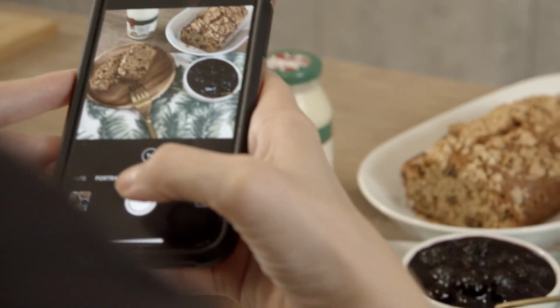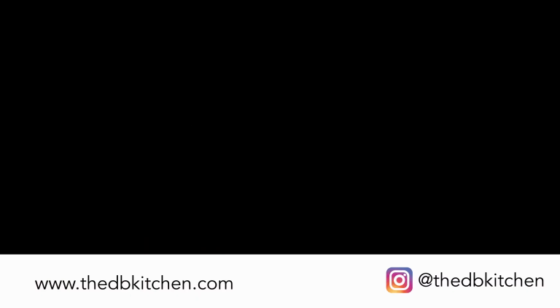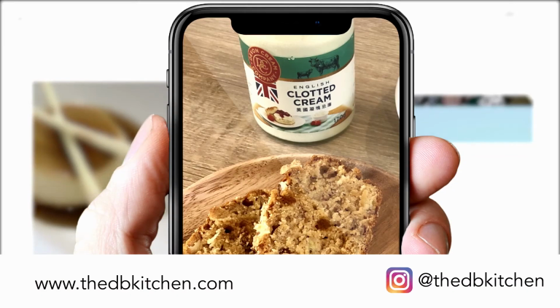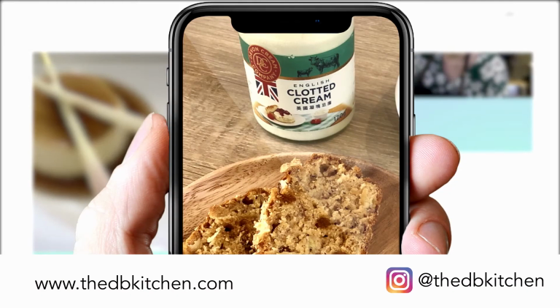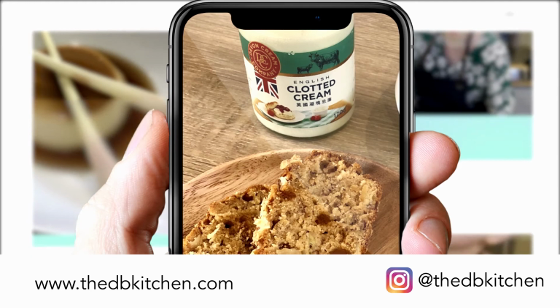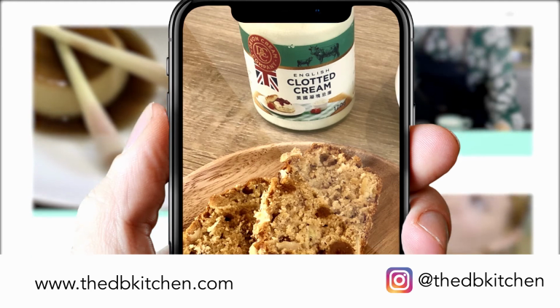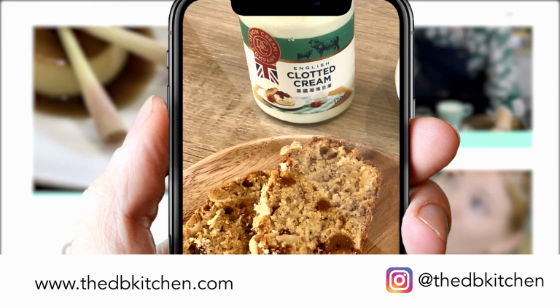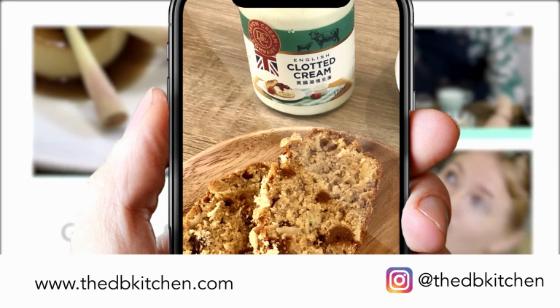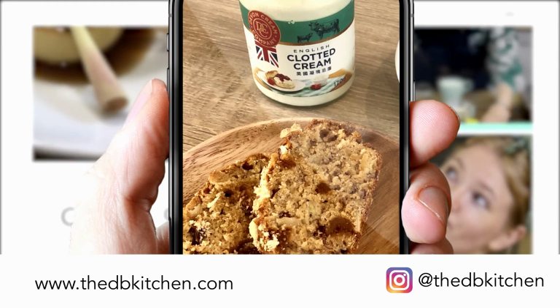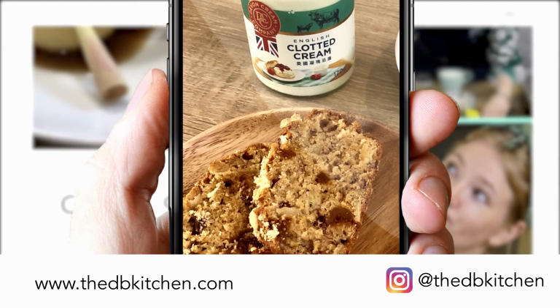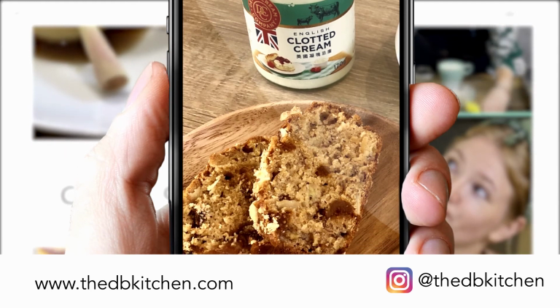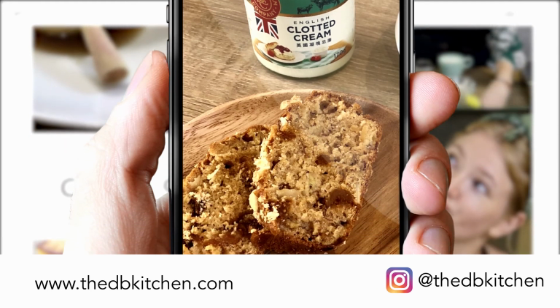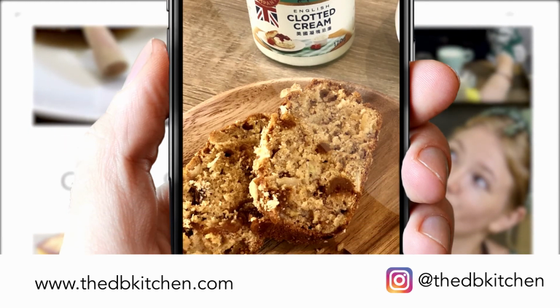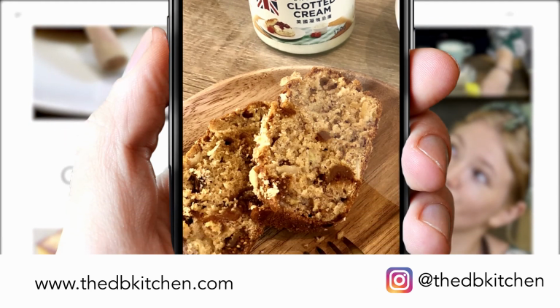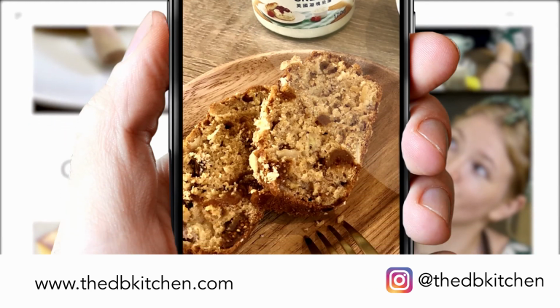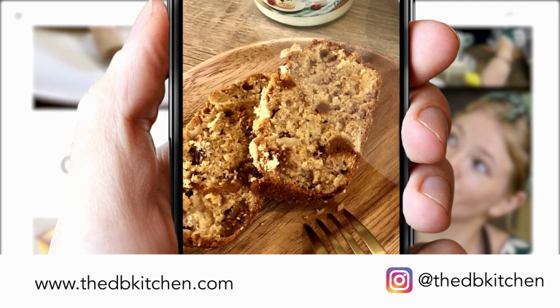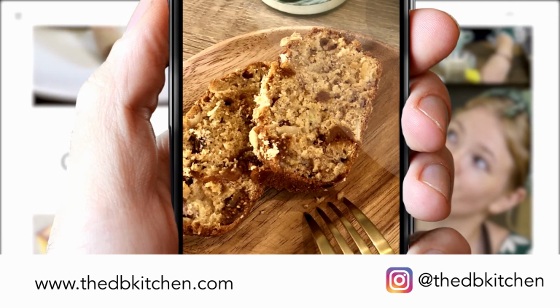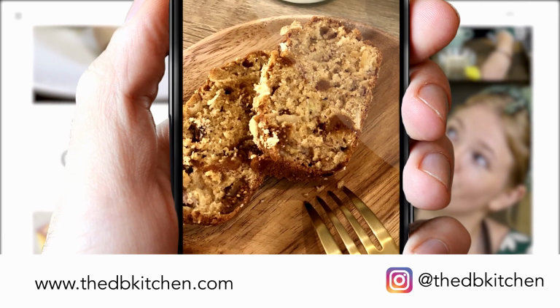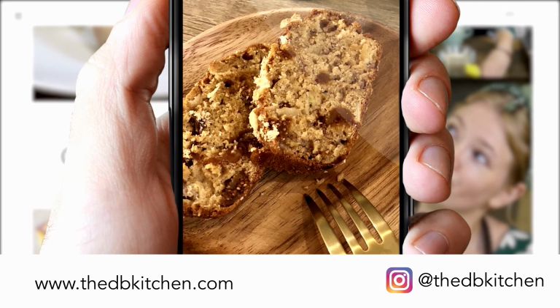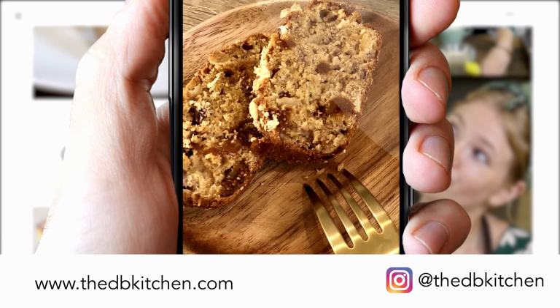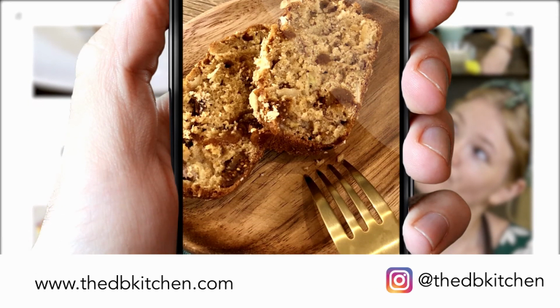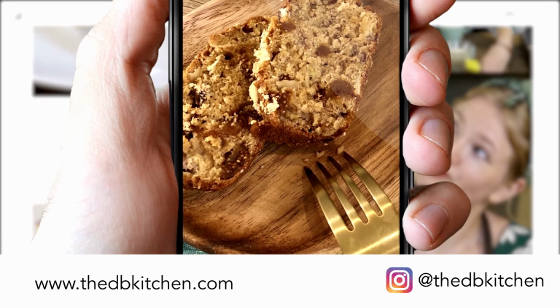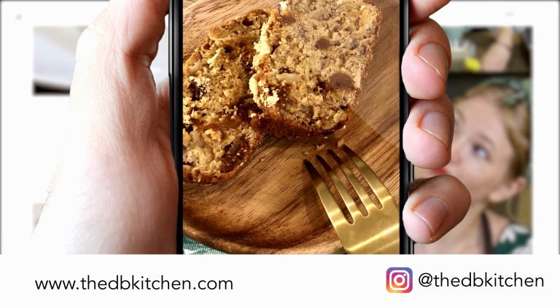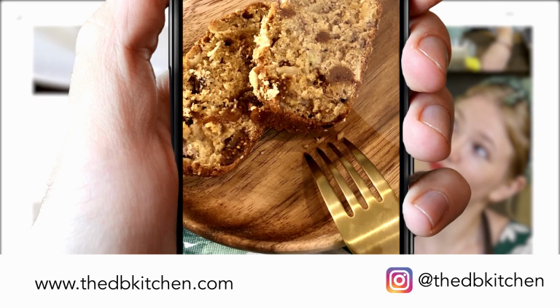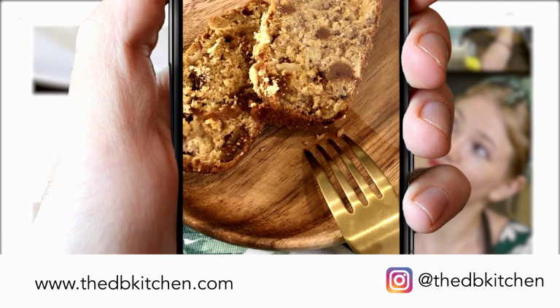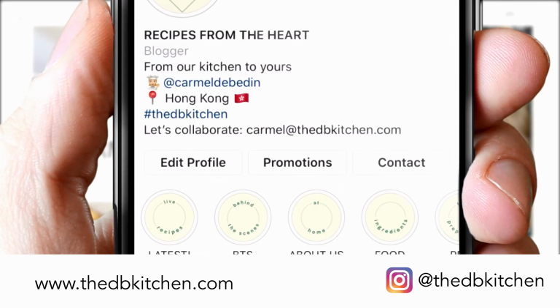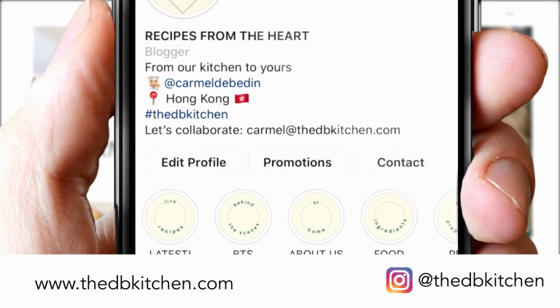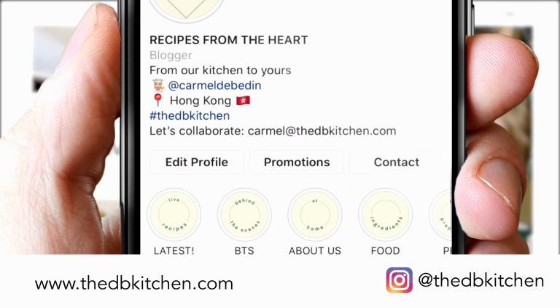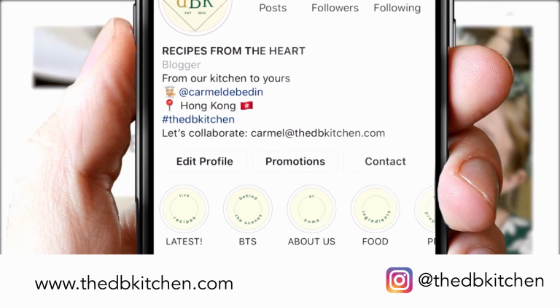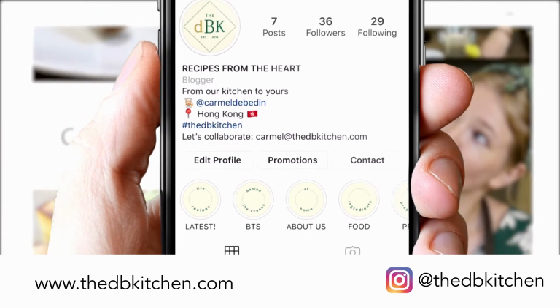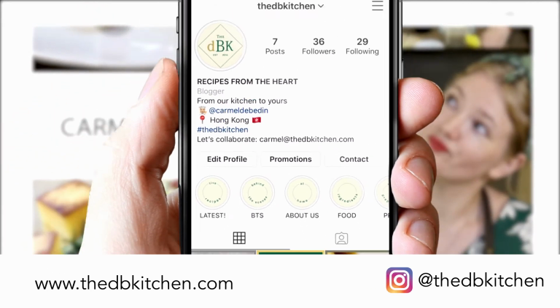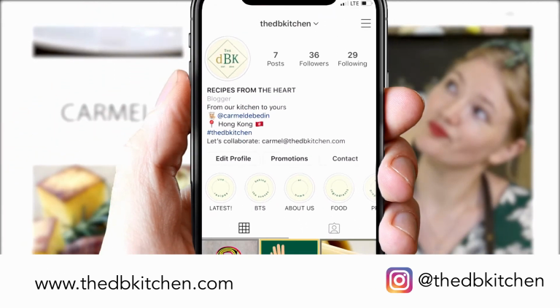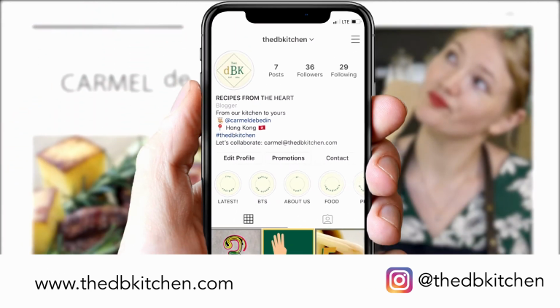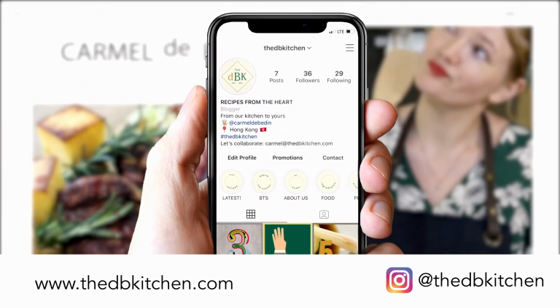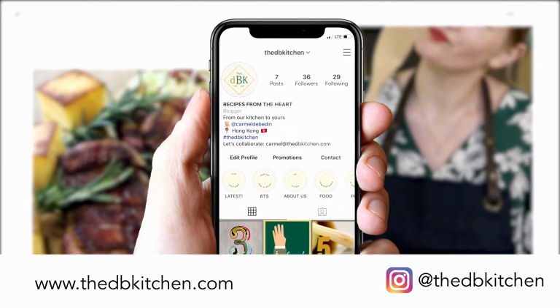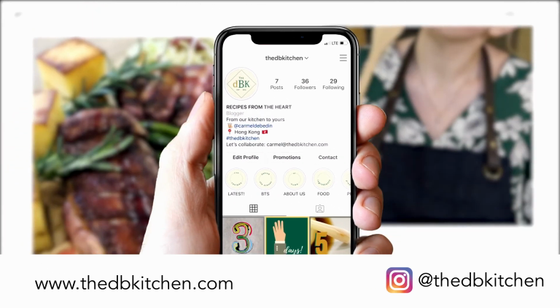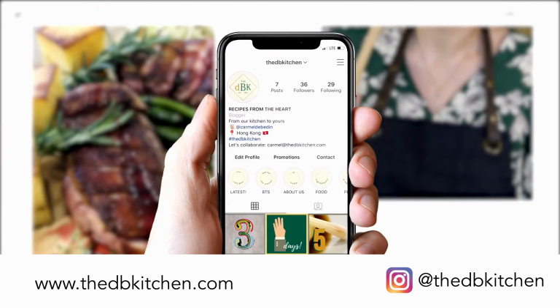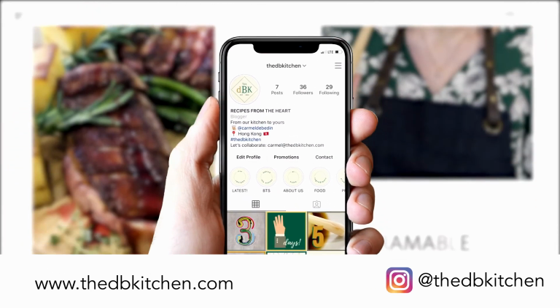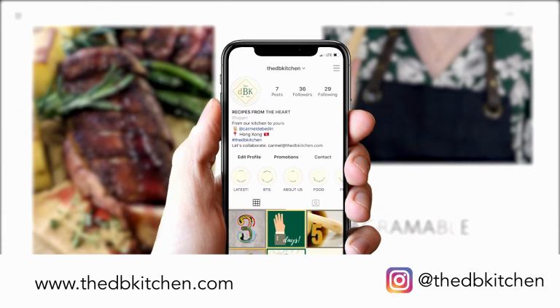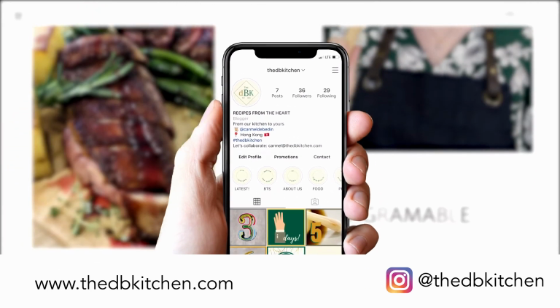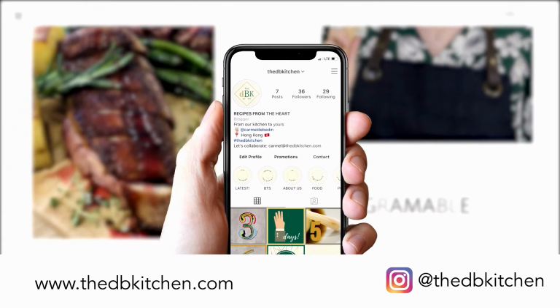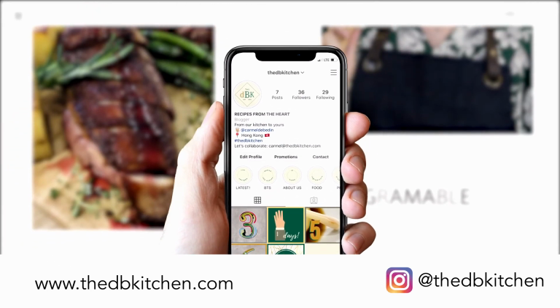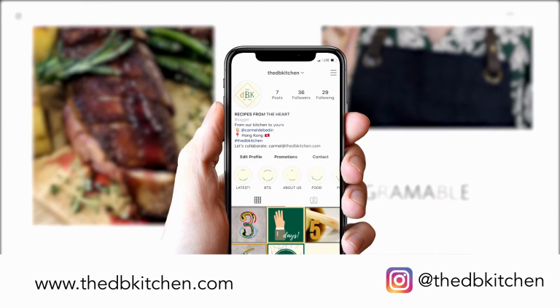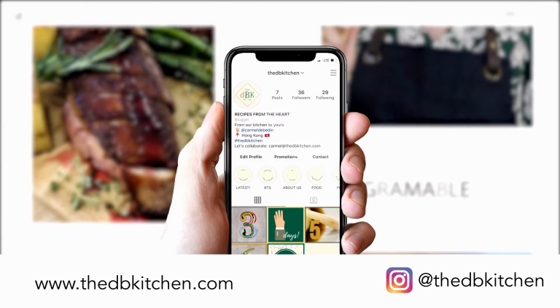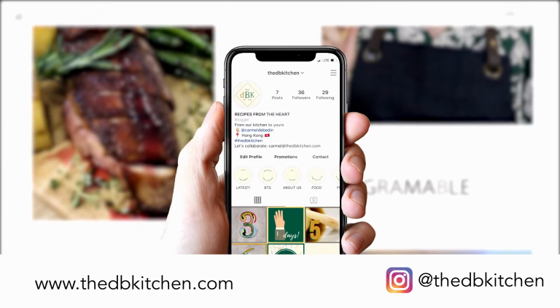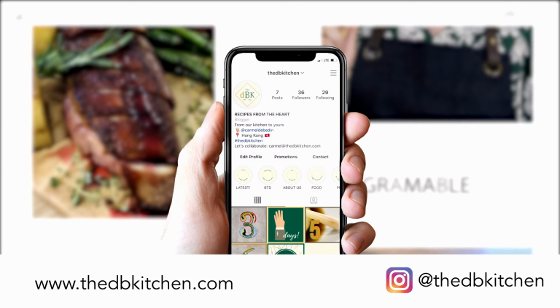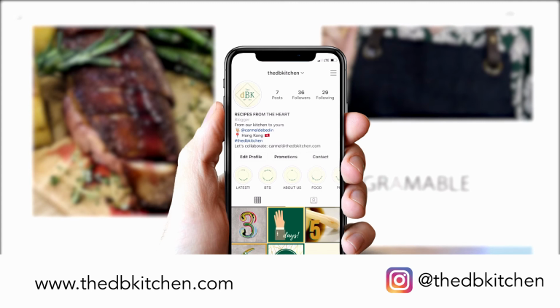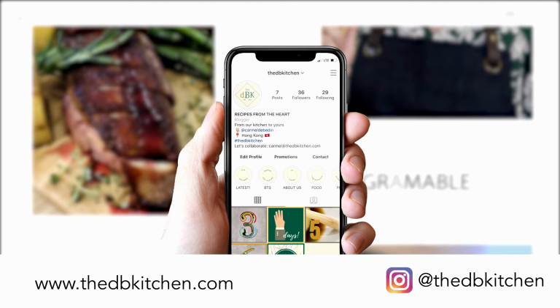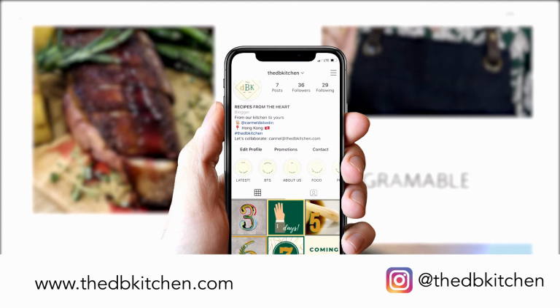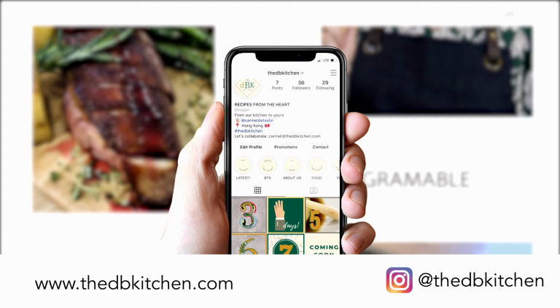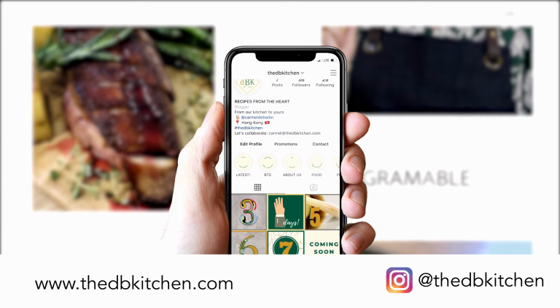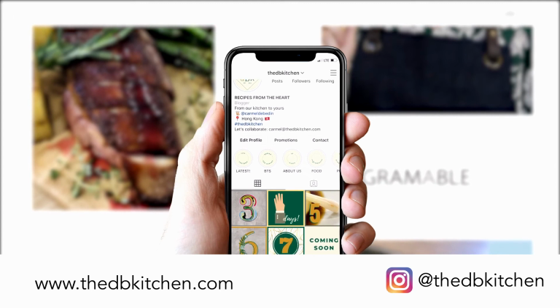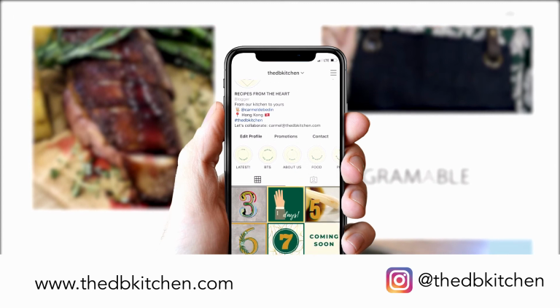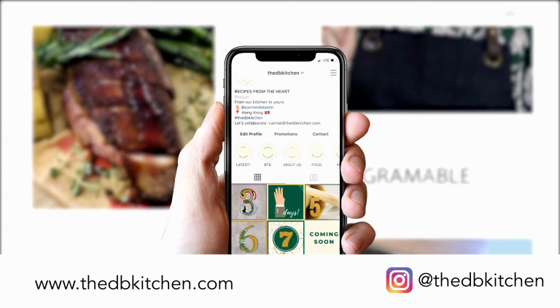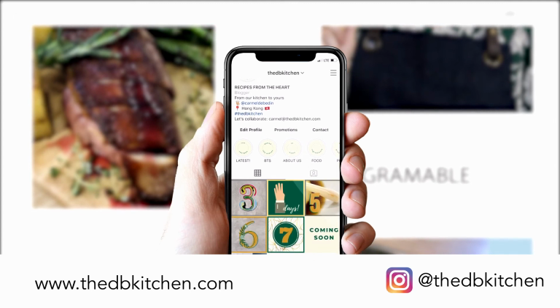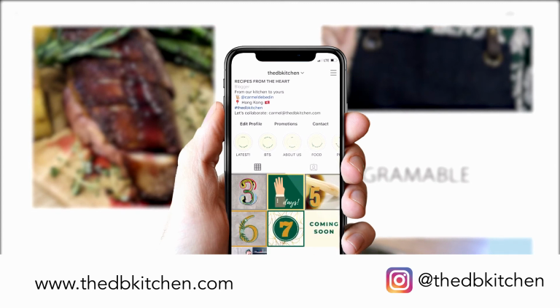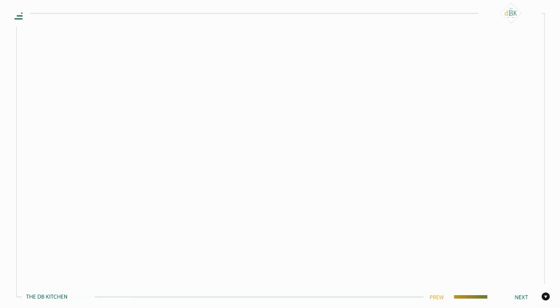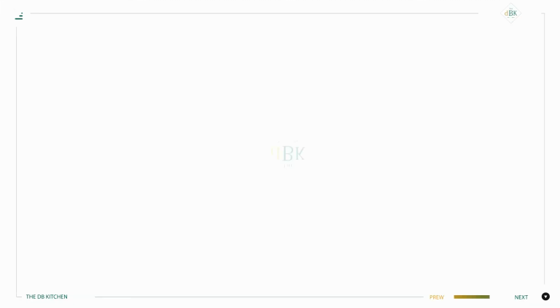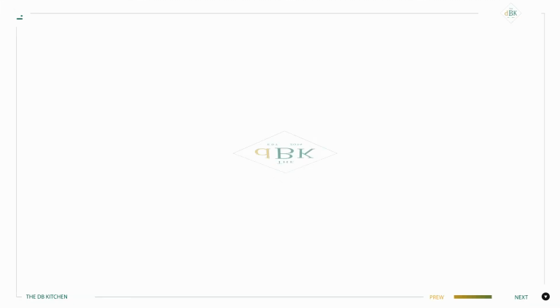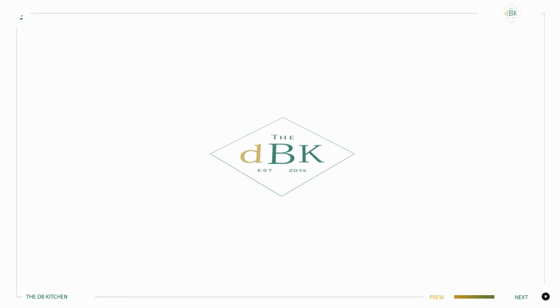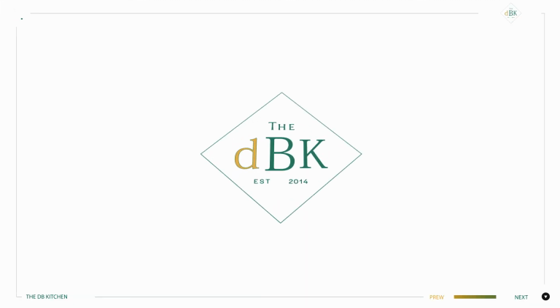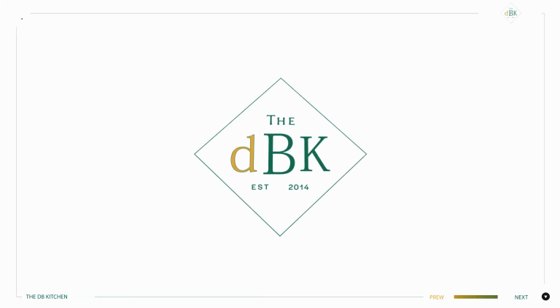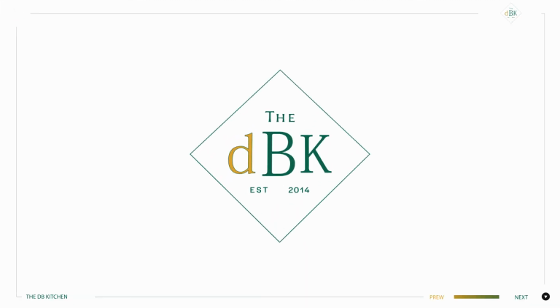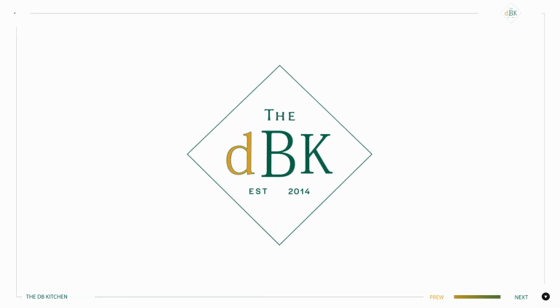For the full recipe please go to my website thedbkitchen.com and check out our Instagram page at the dbkitchen.